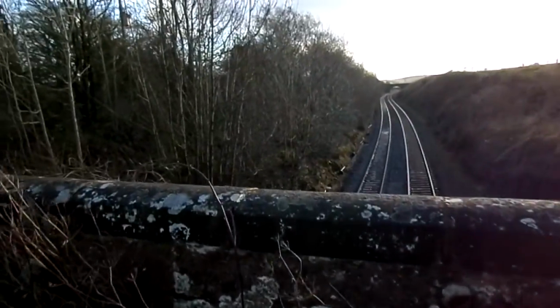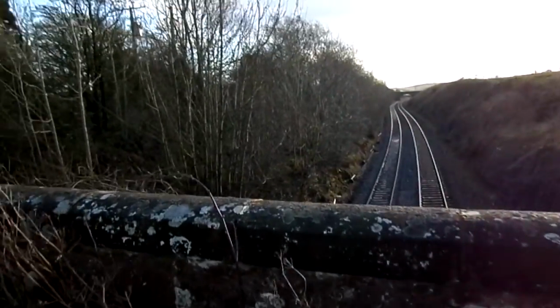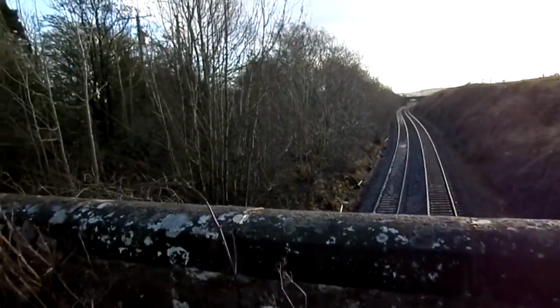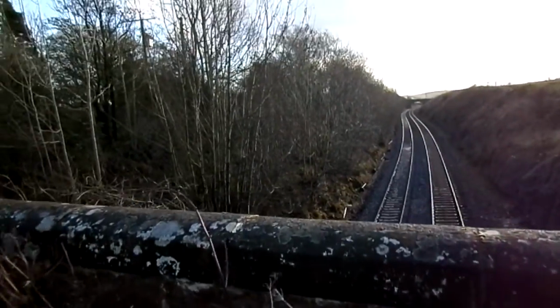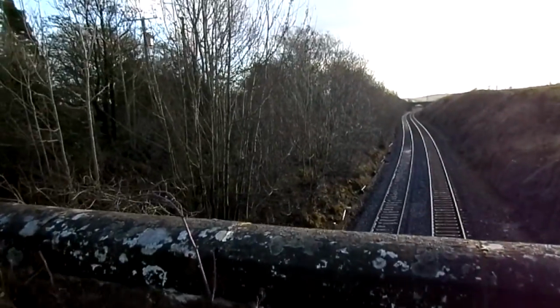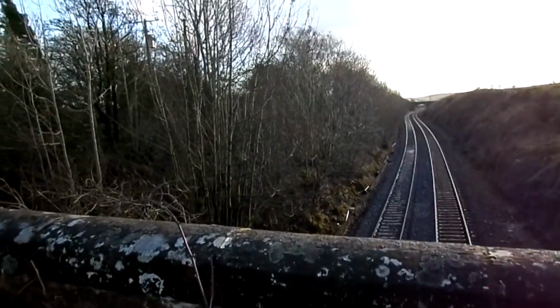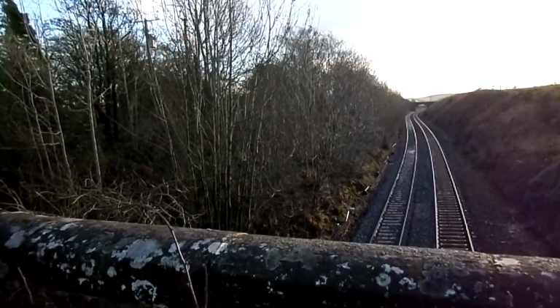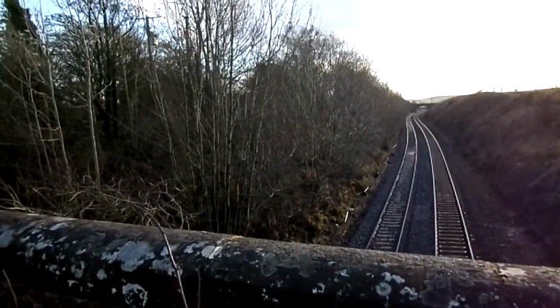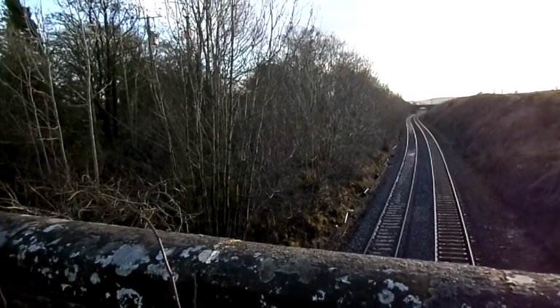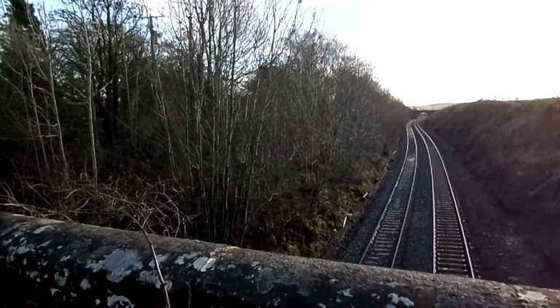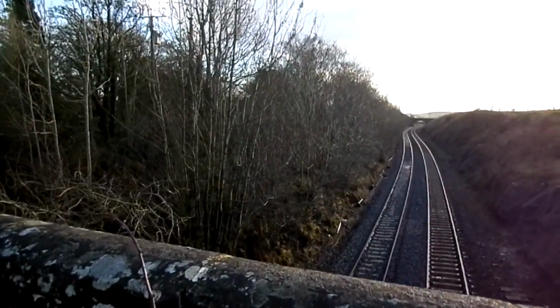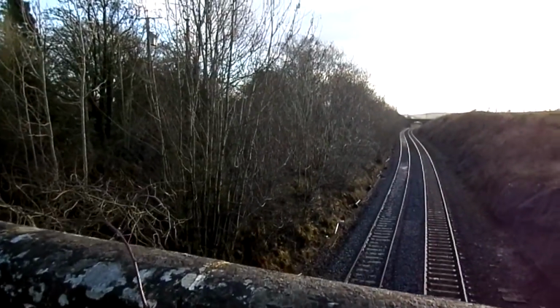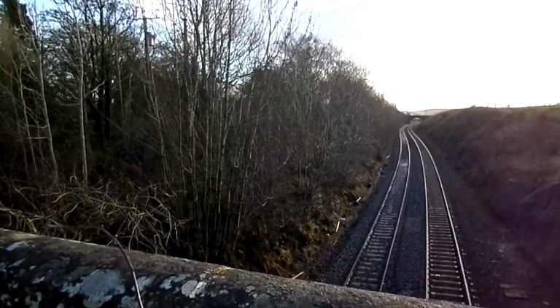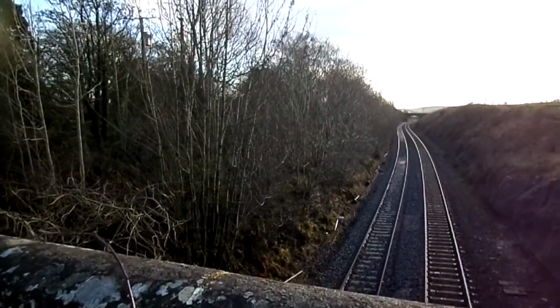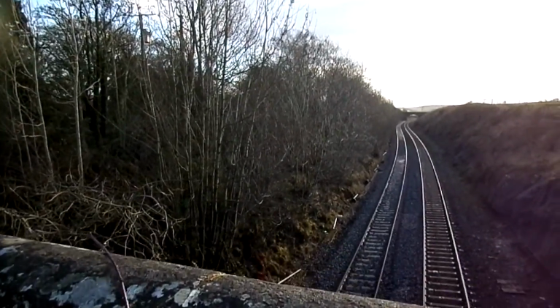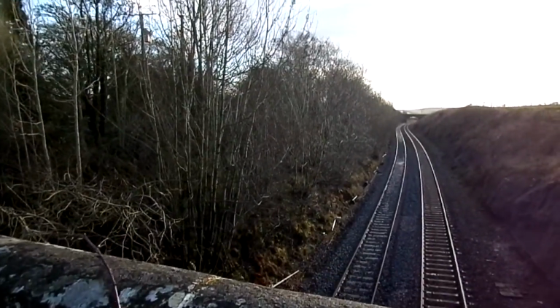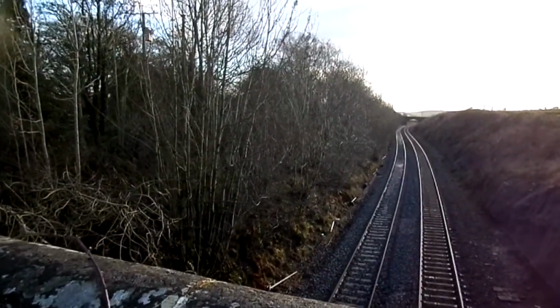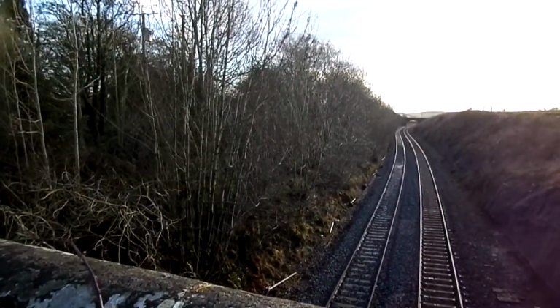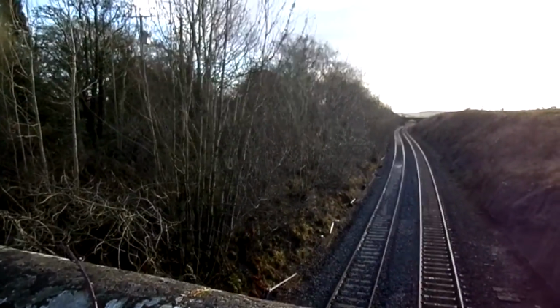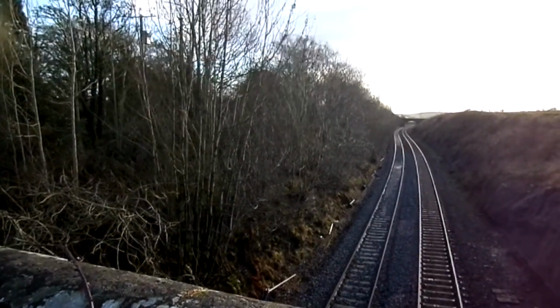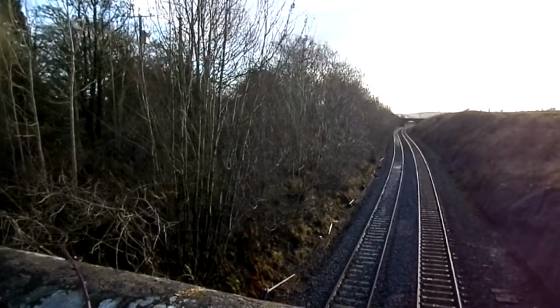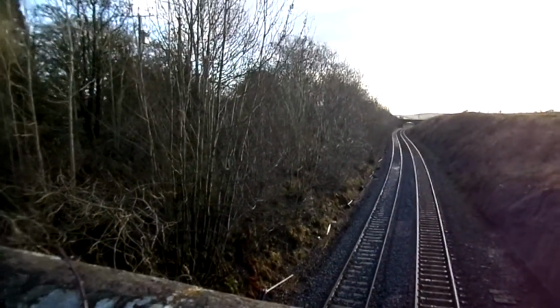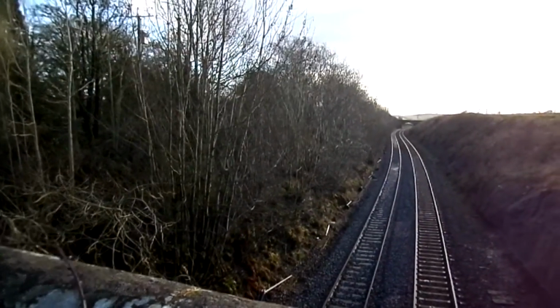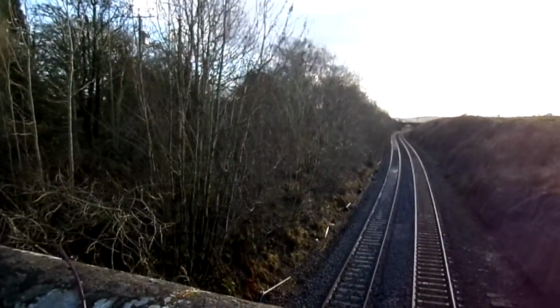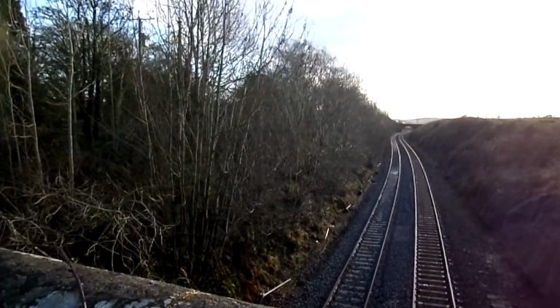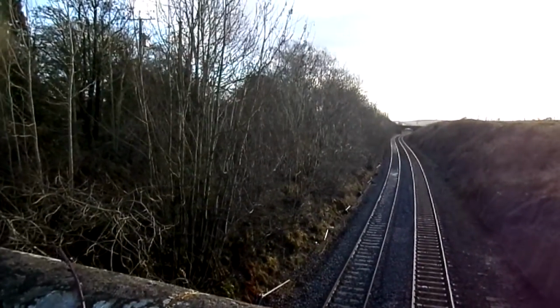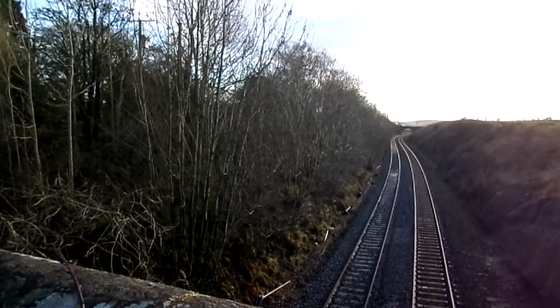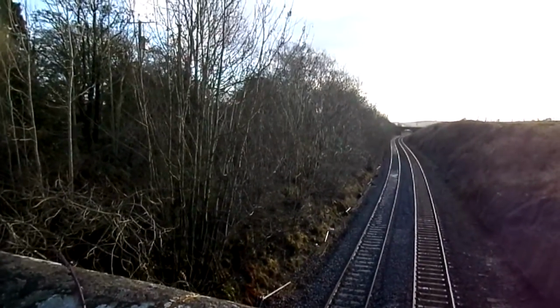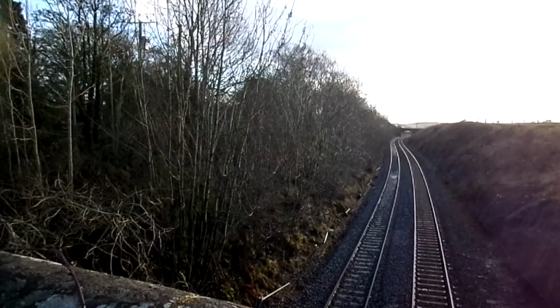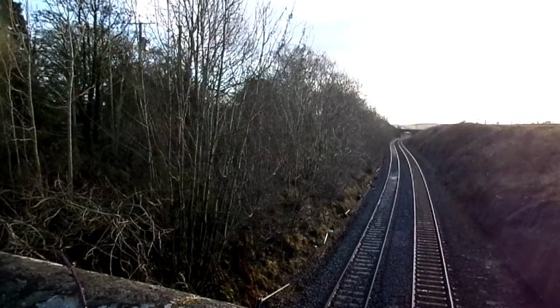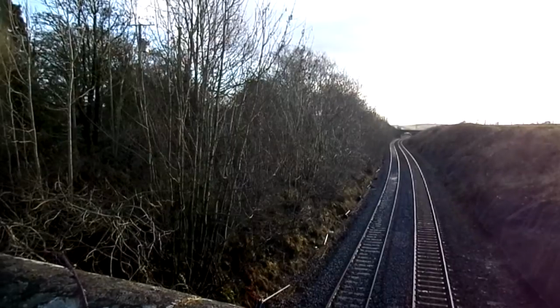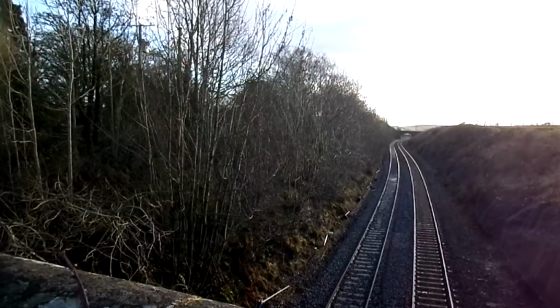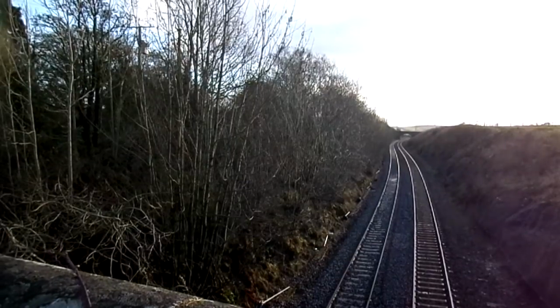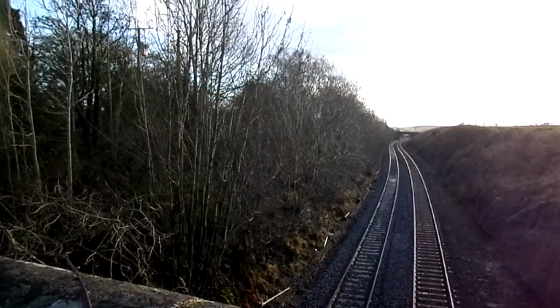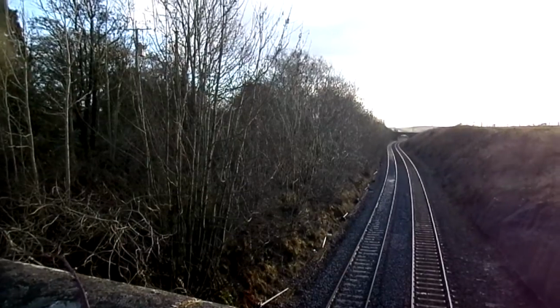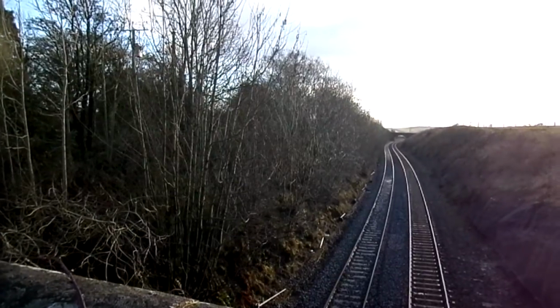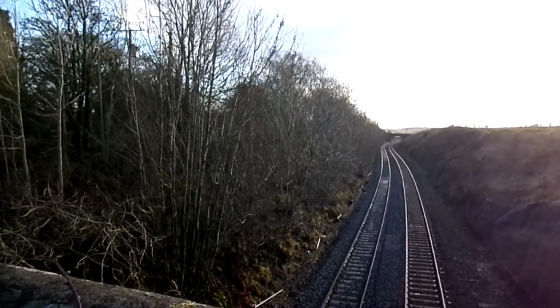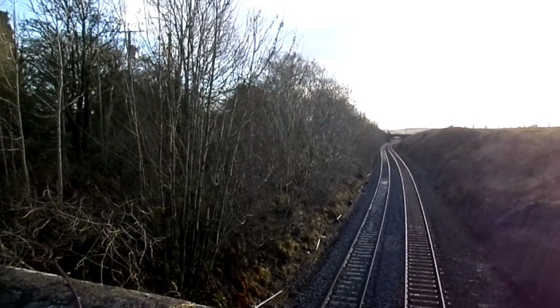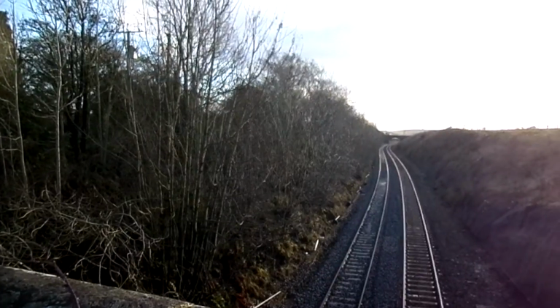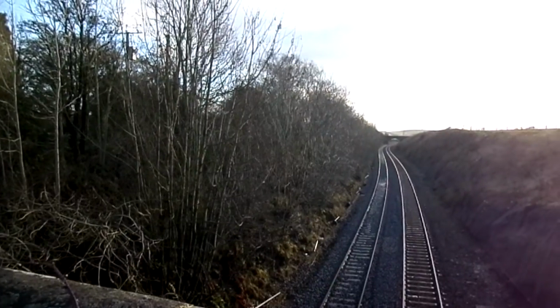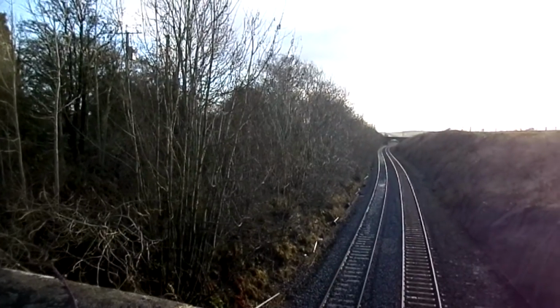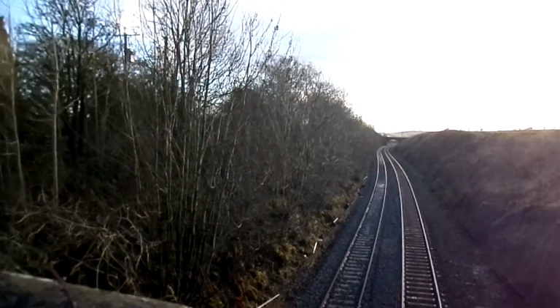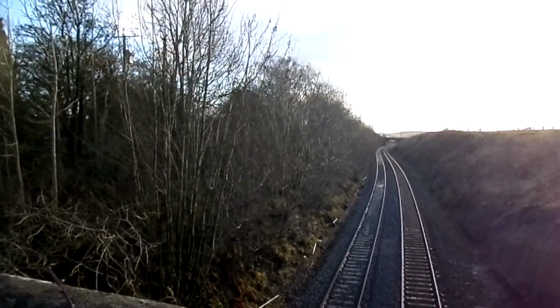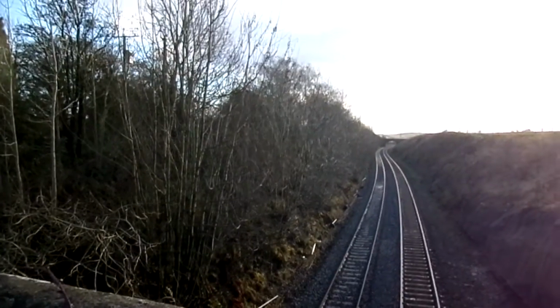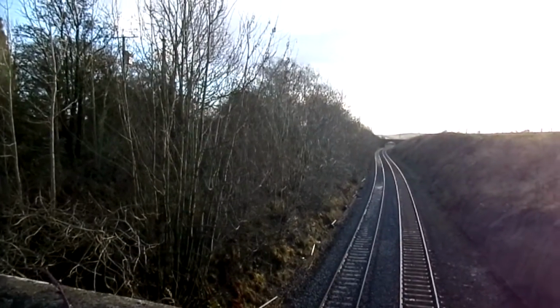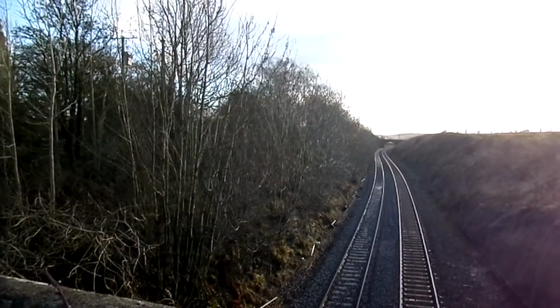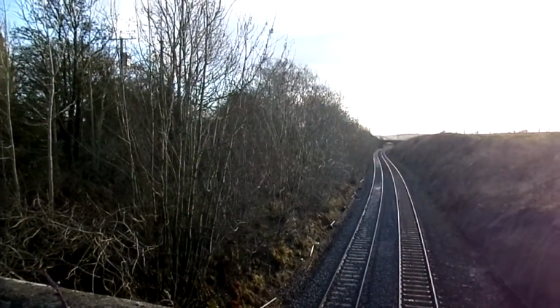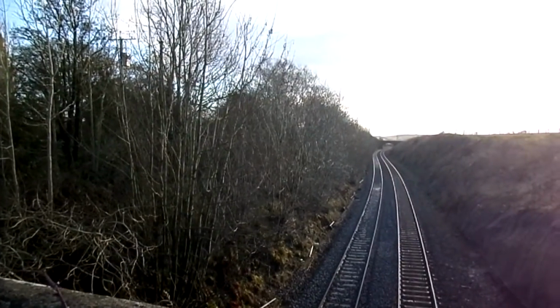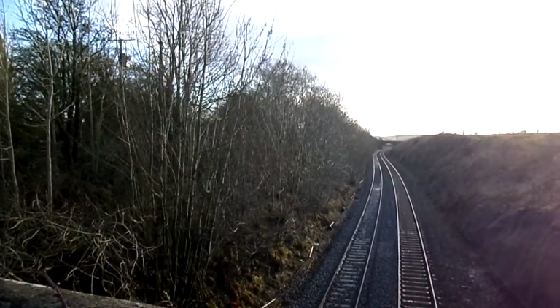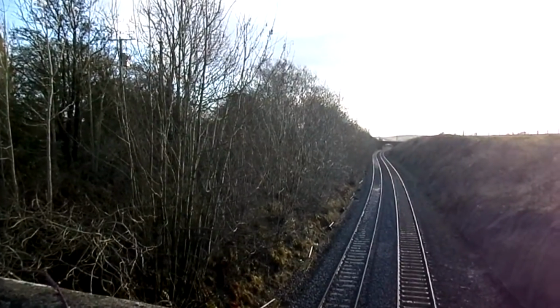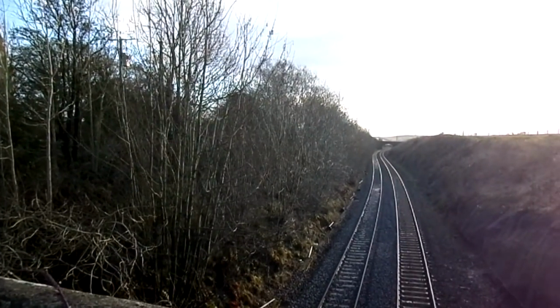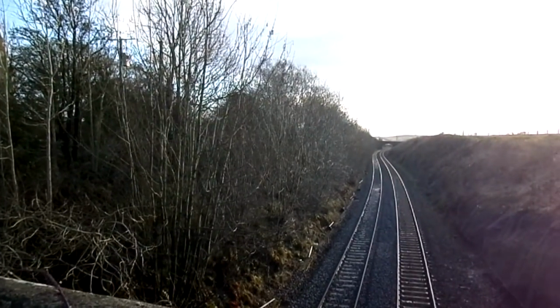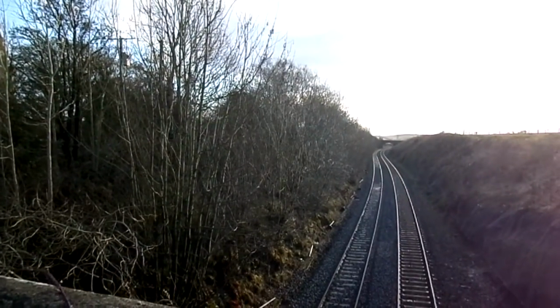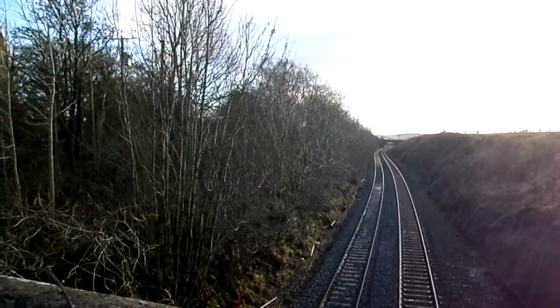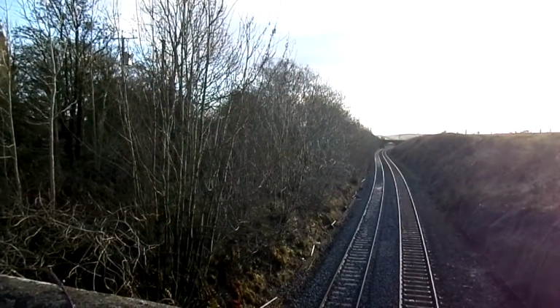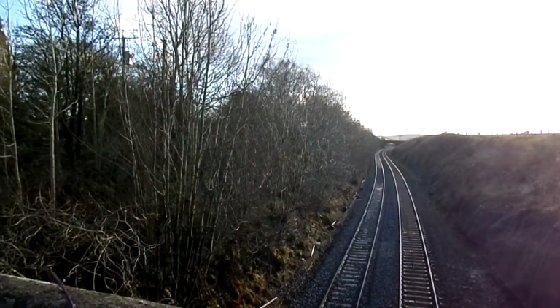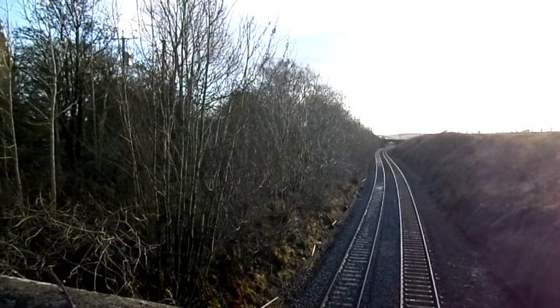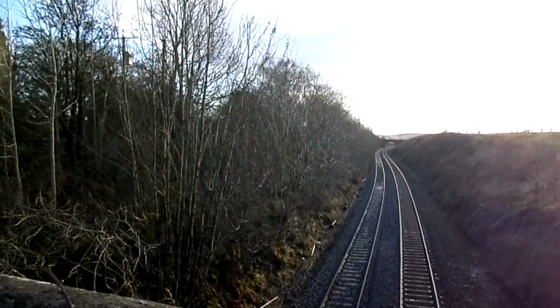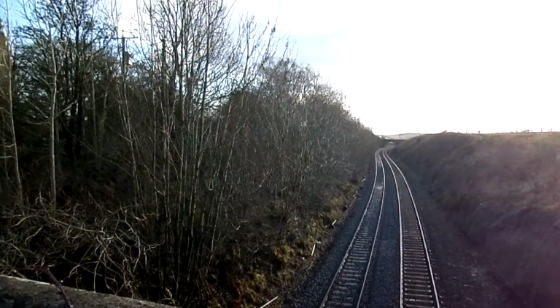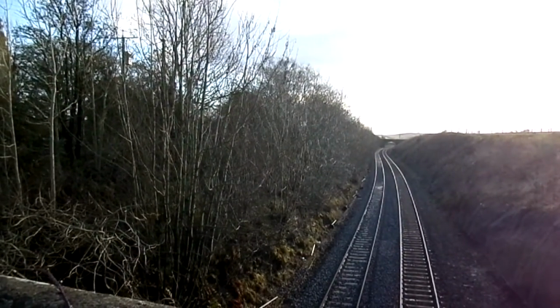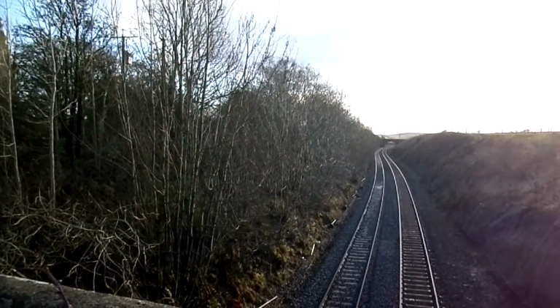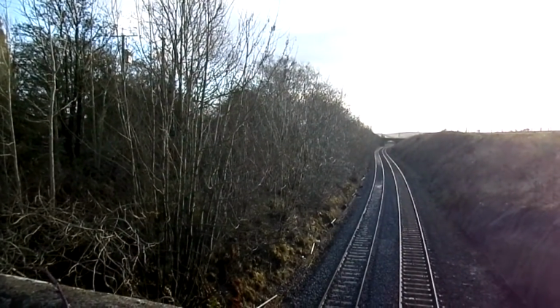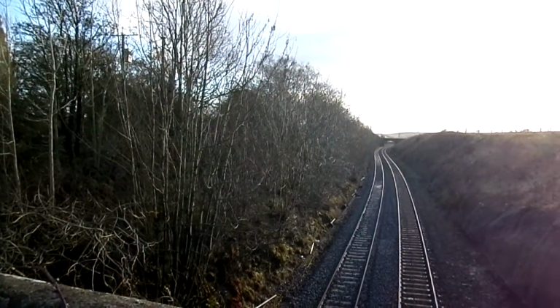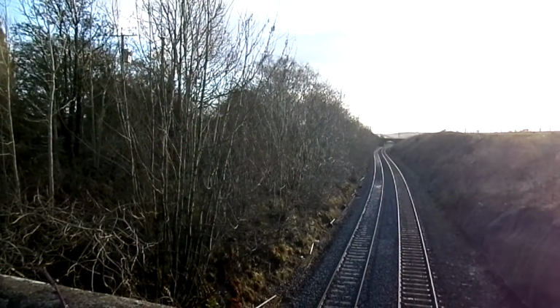This is the section running down. It runs through the Mossgill tunnel, sometimes called the Skirch tunnel.